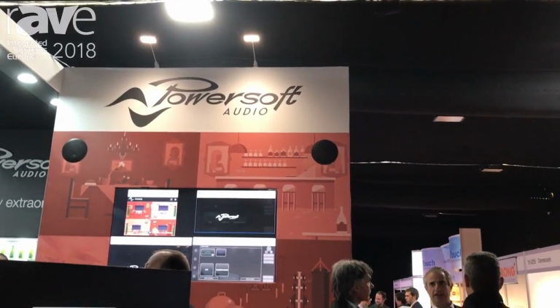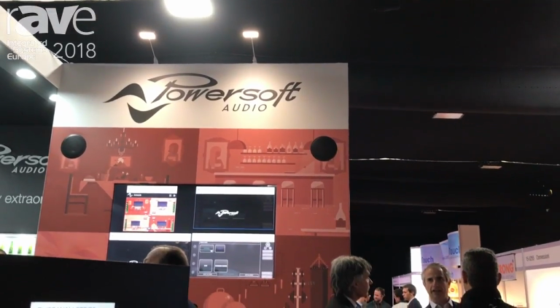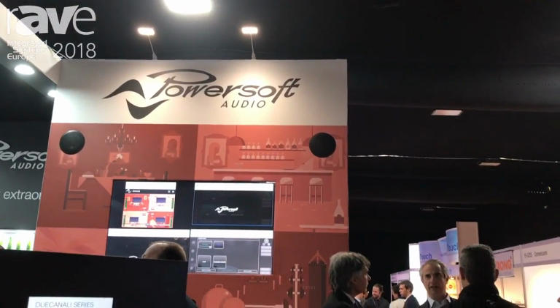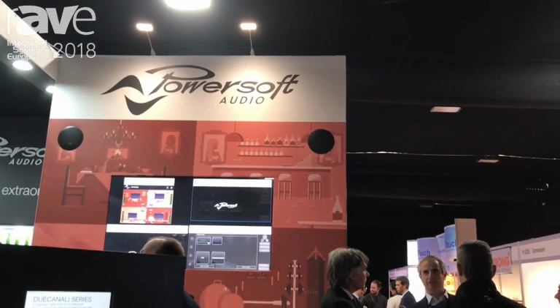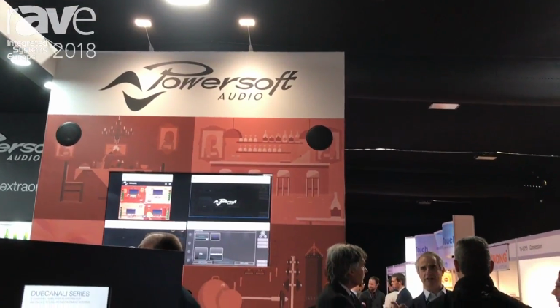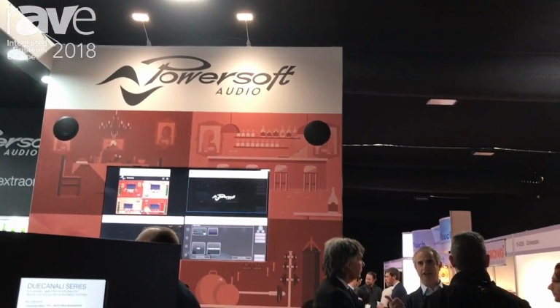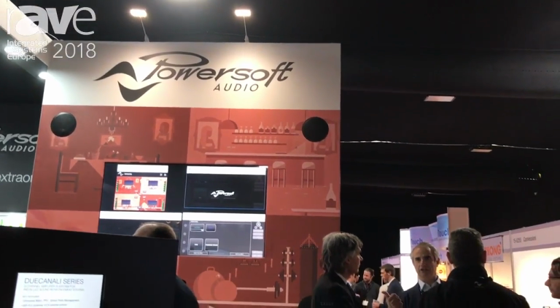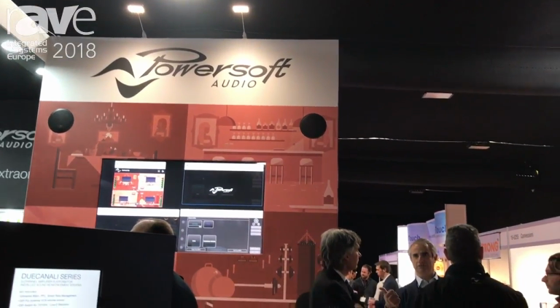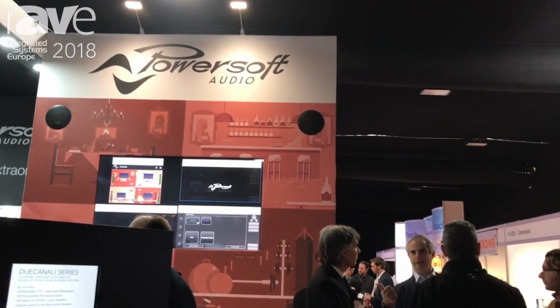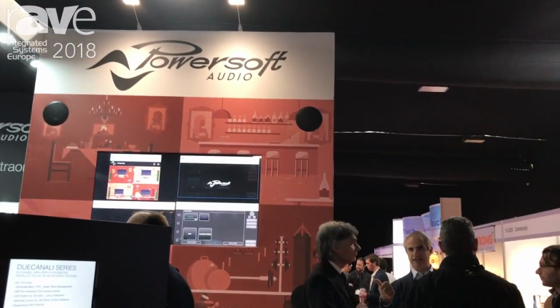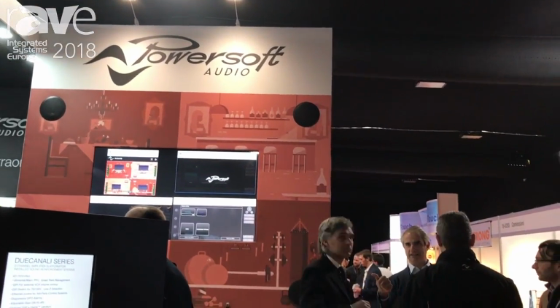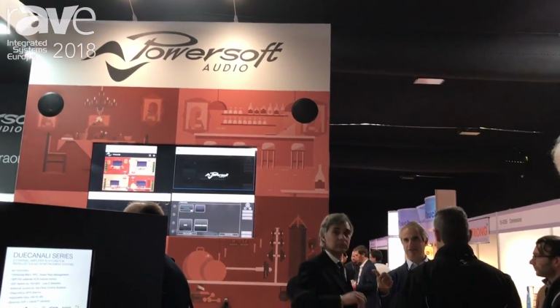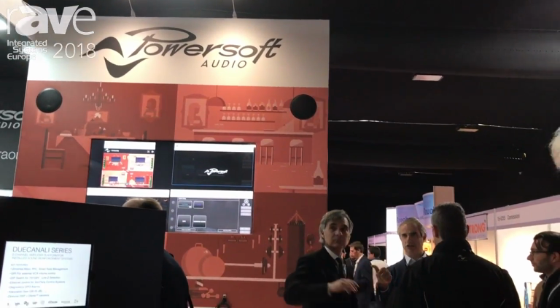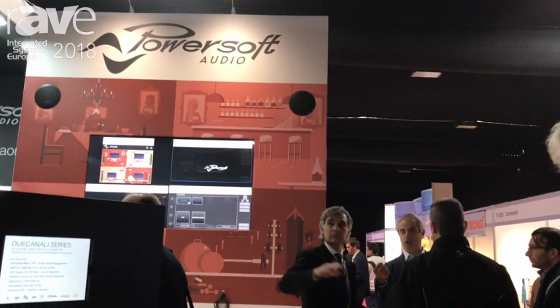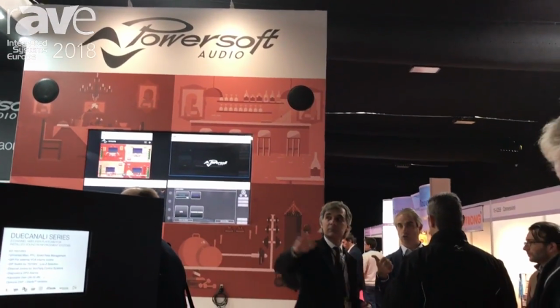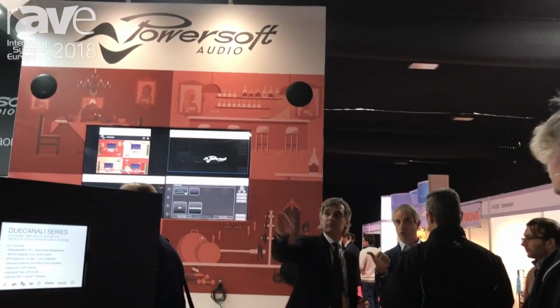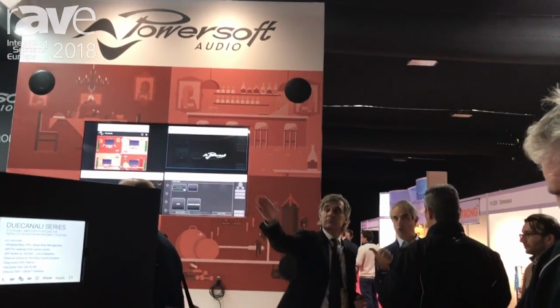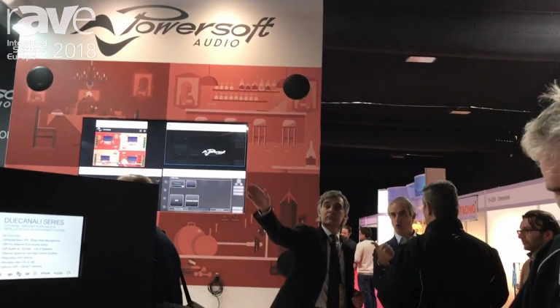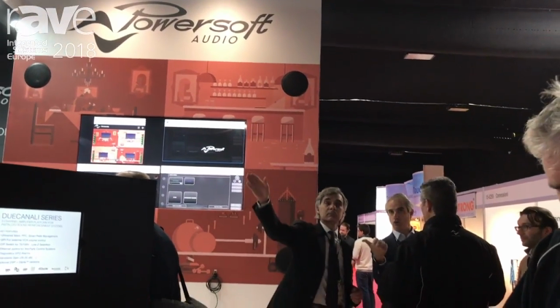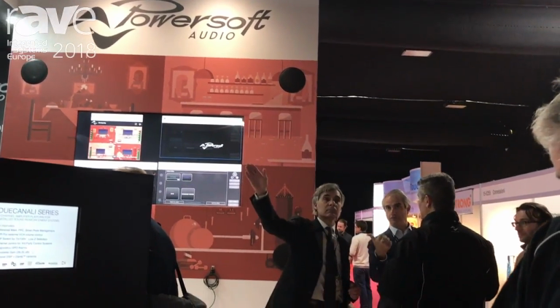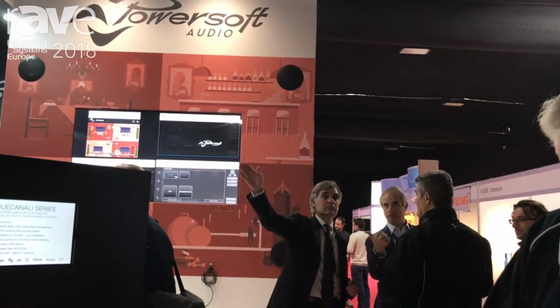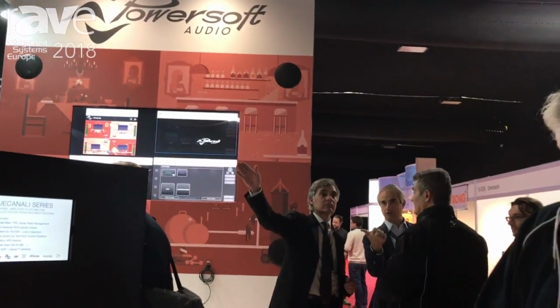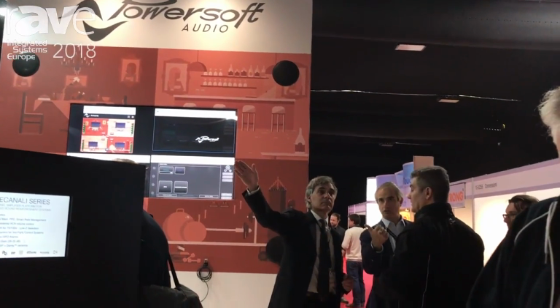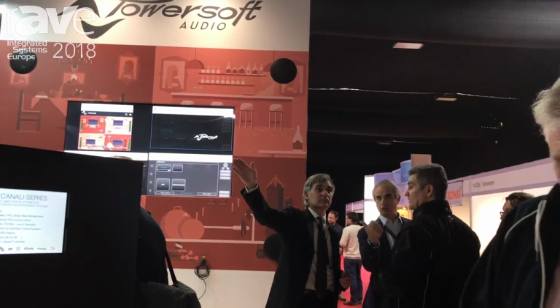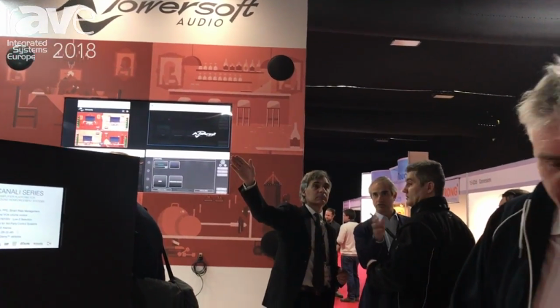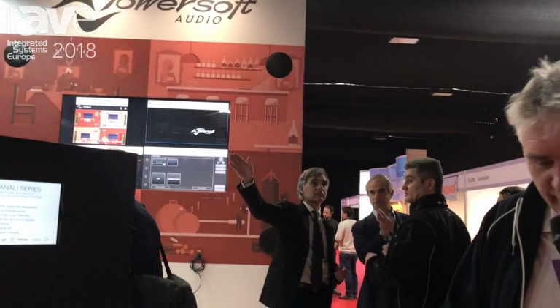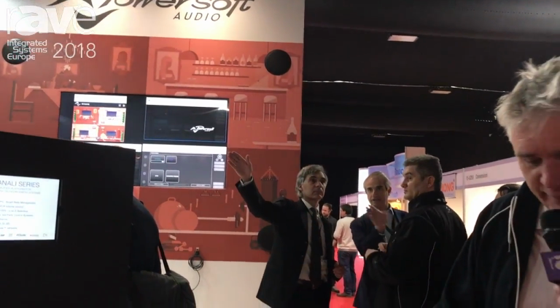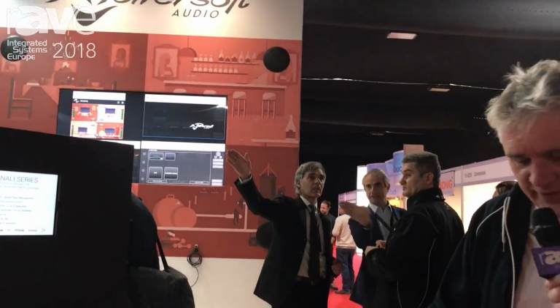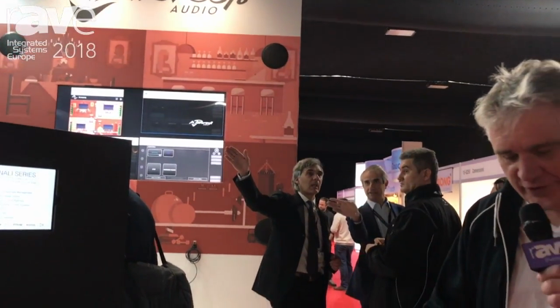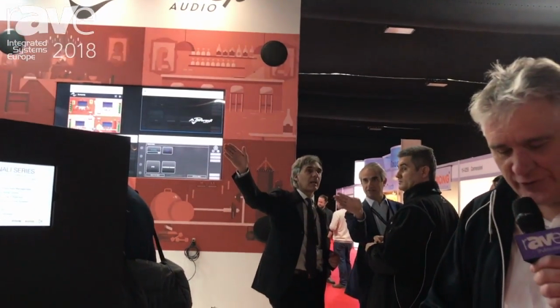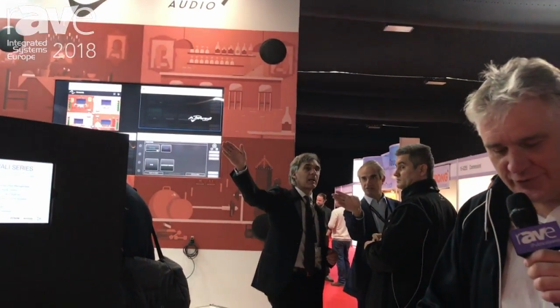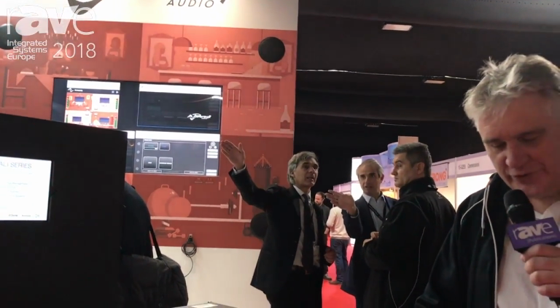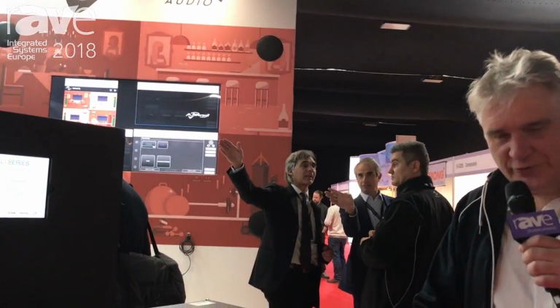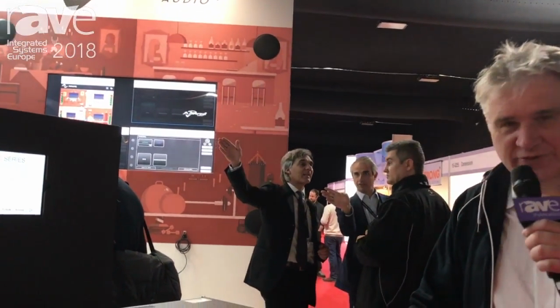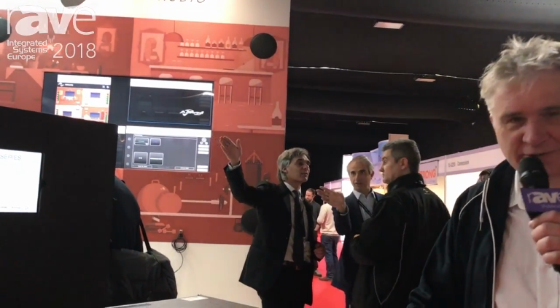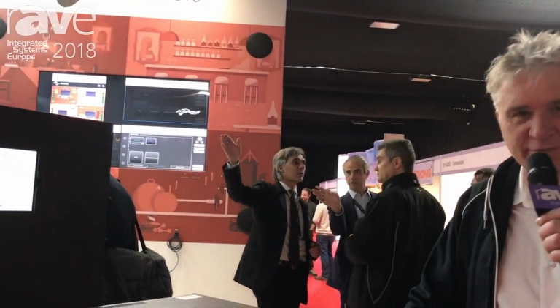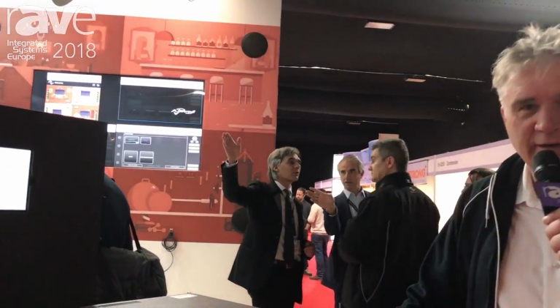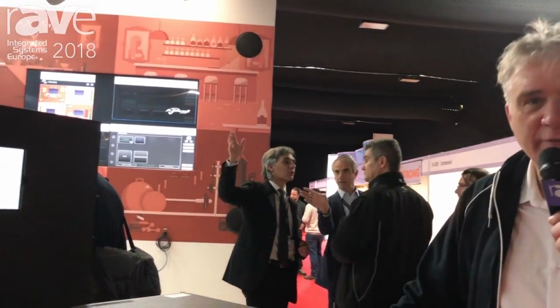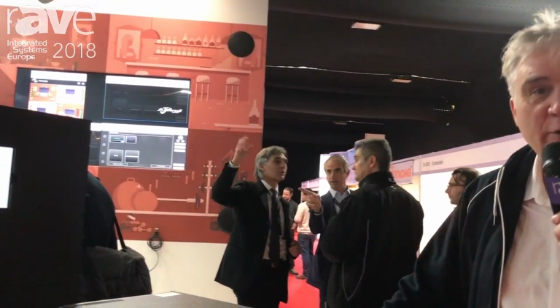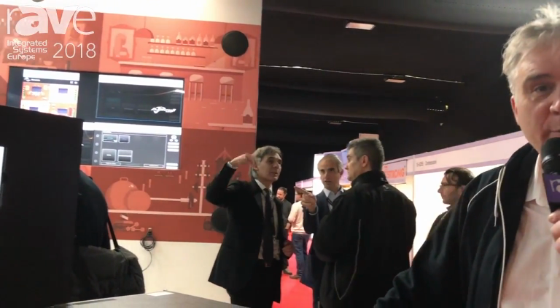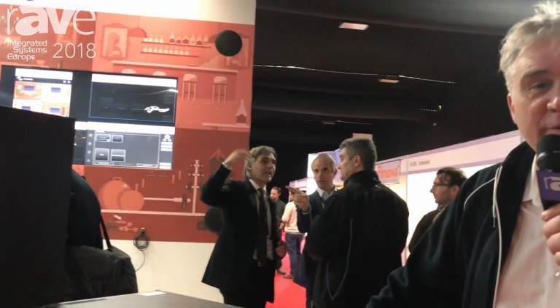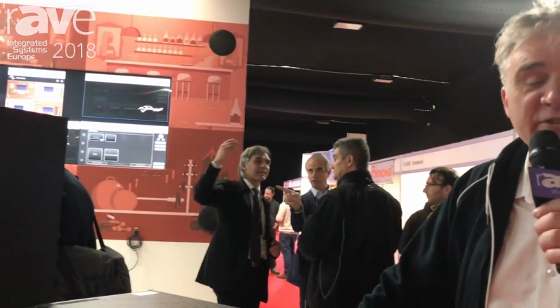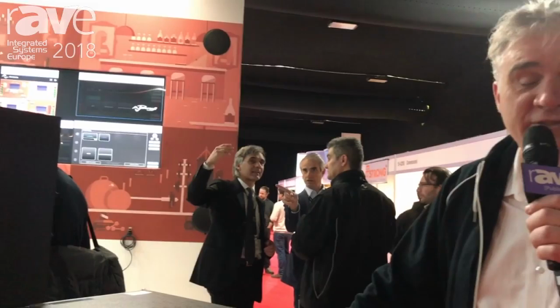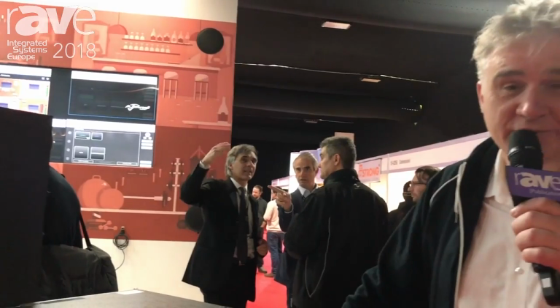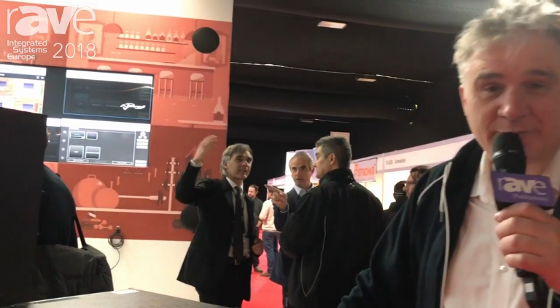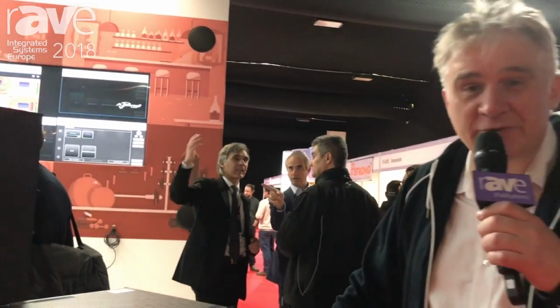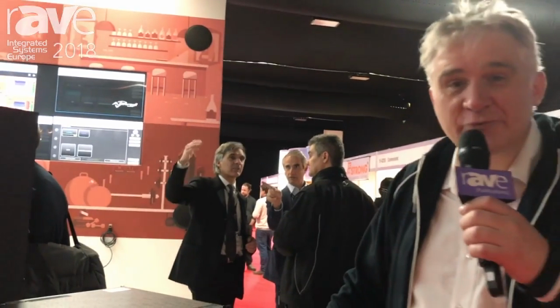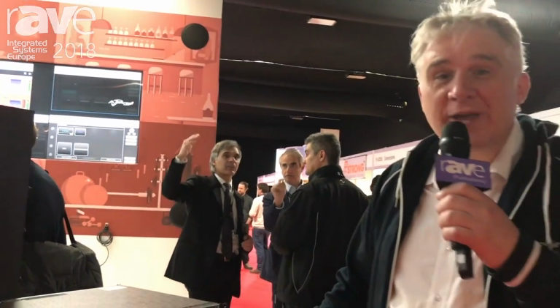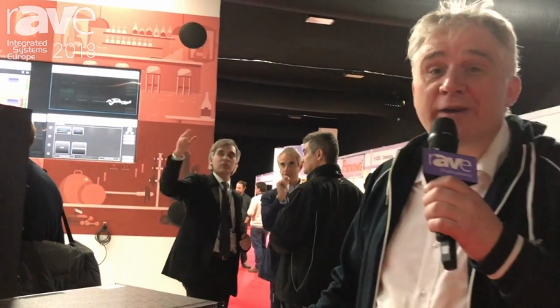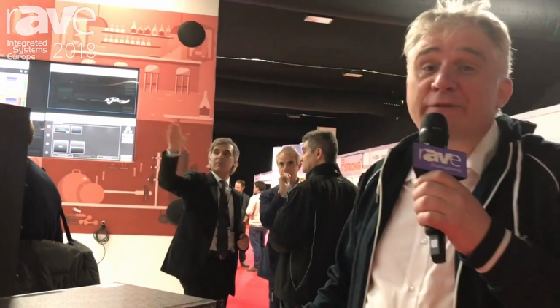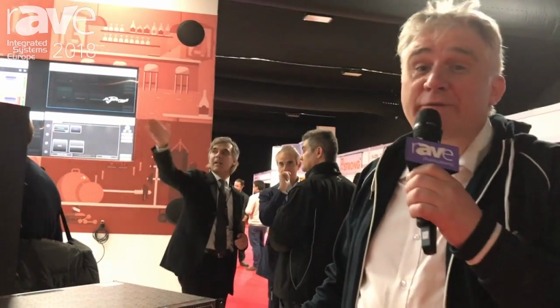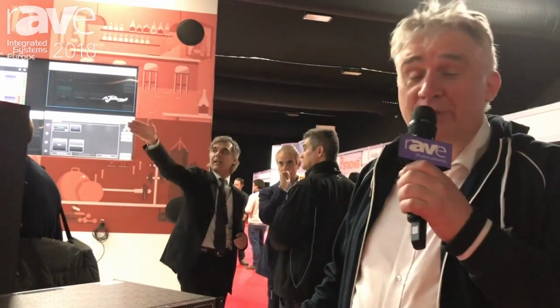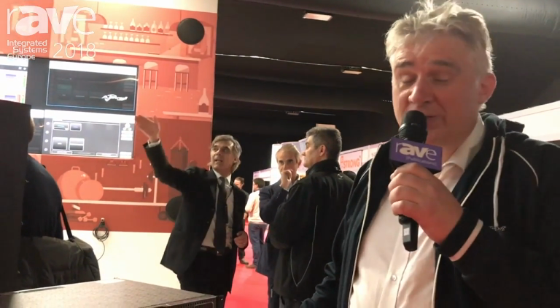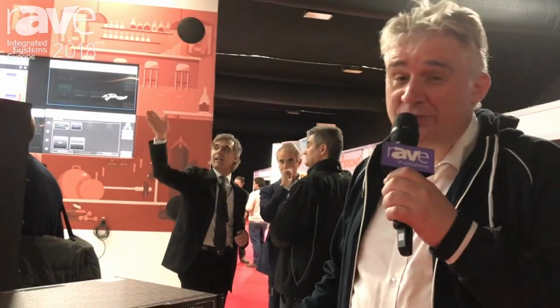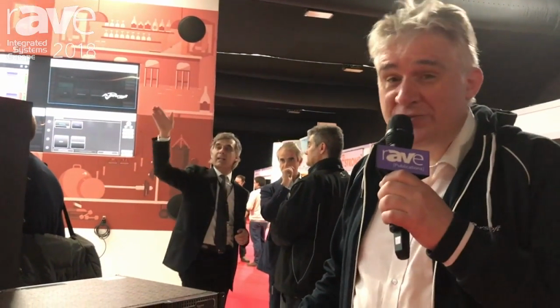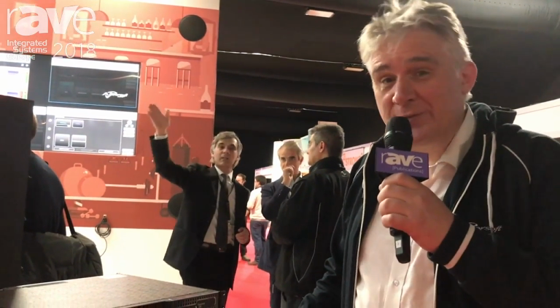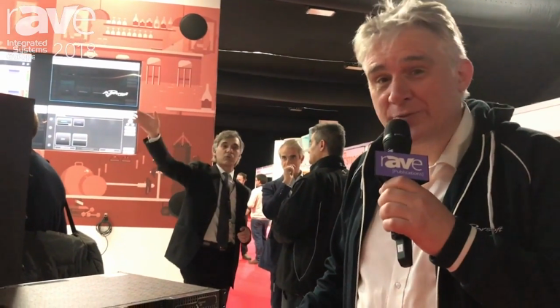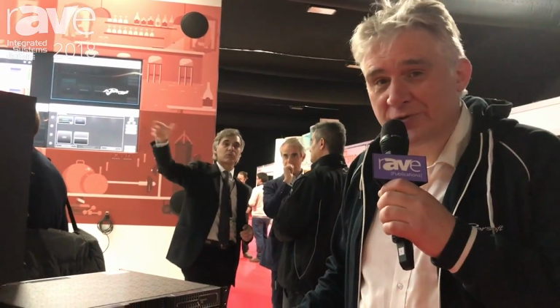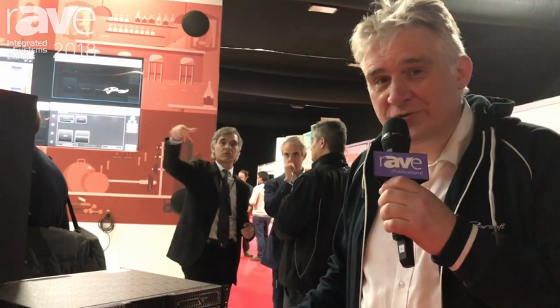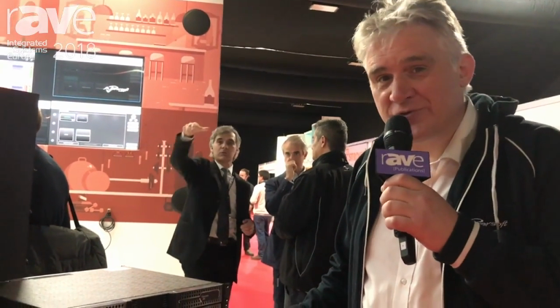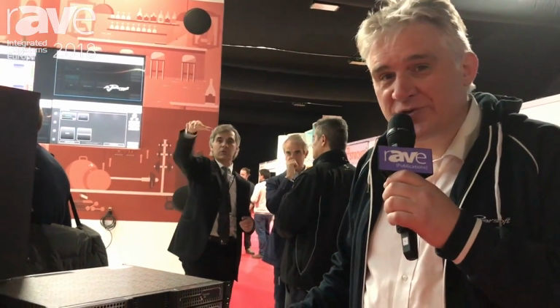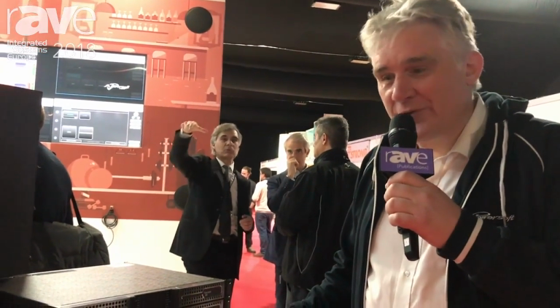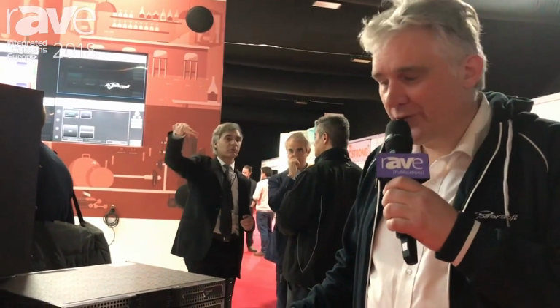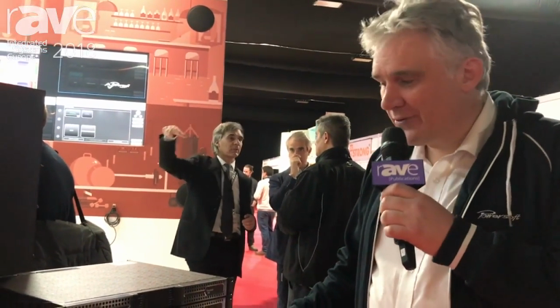Good morning and welcome to the PowerSoft booth in Hall 15U265. Come and visit us because we have very interesting products to show you.